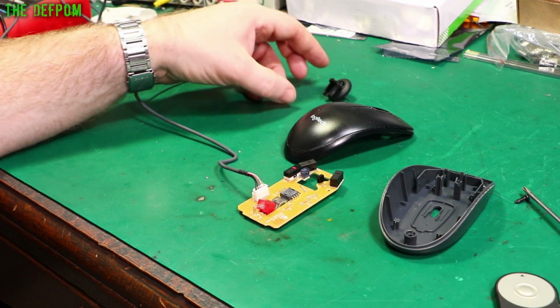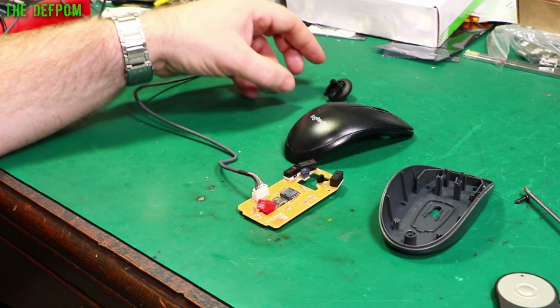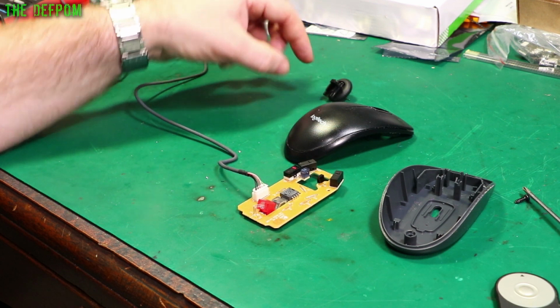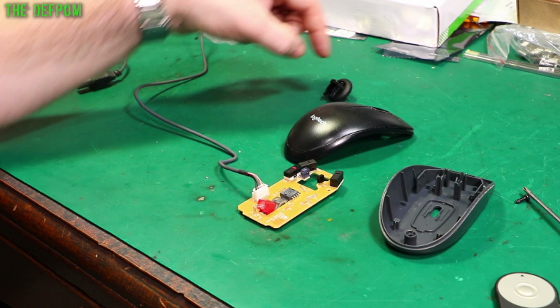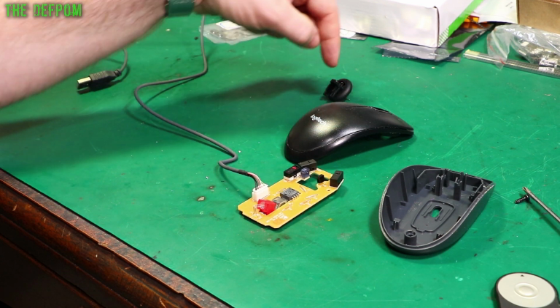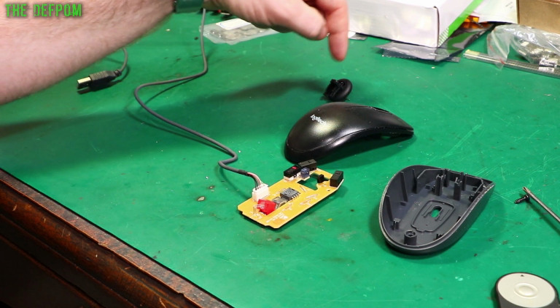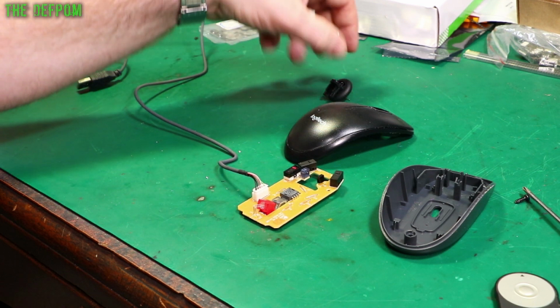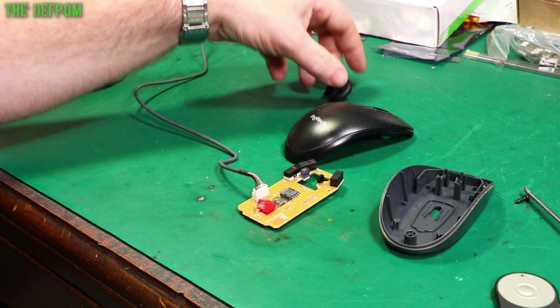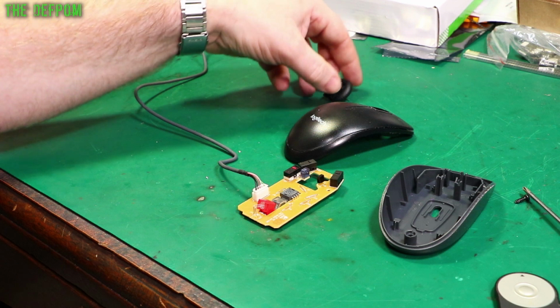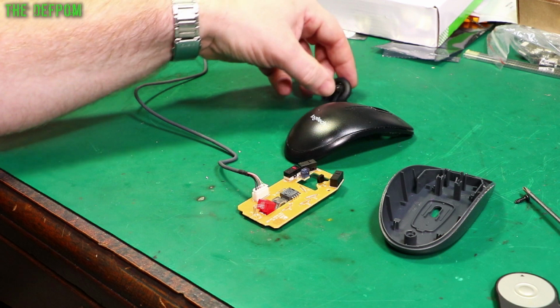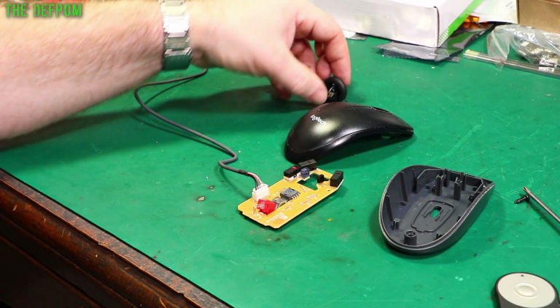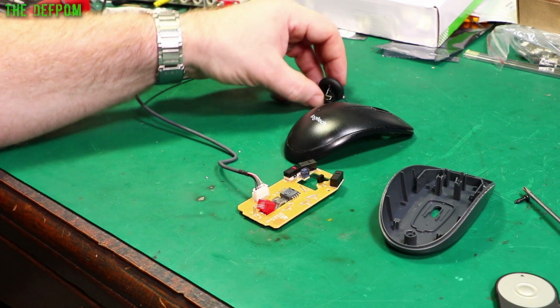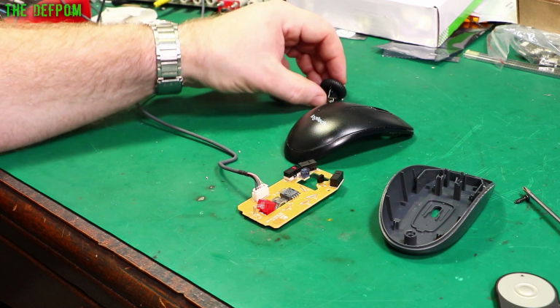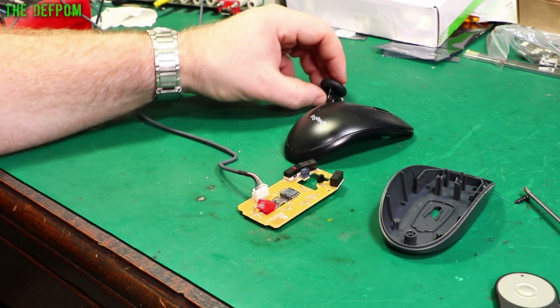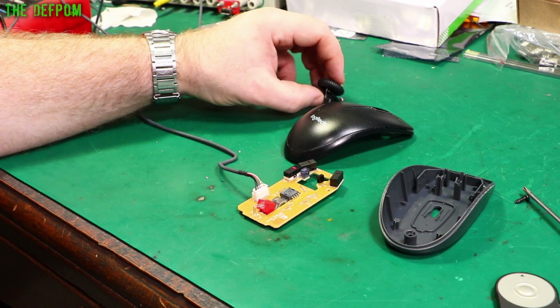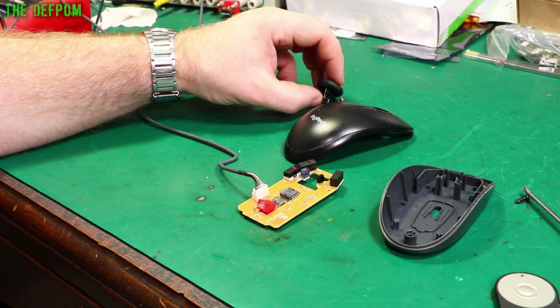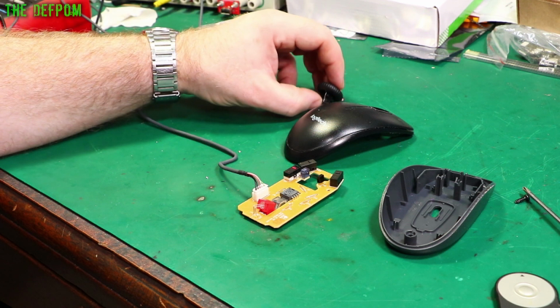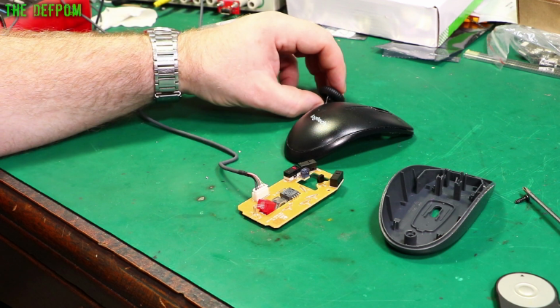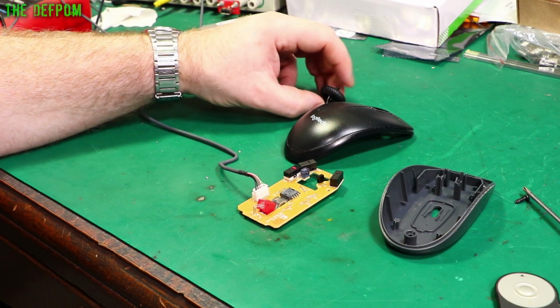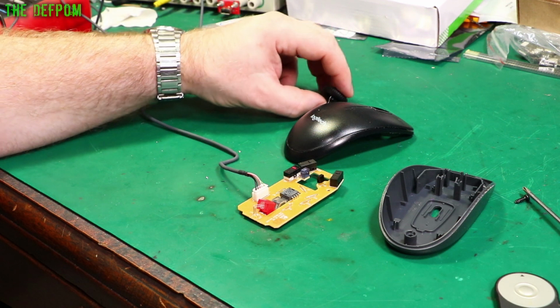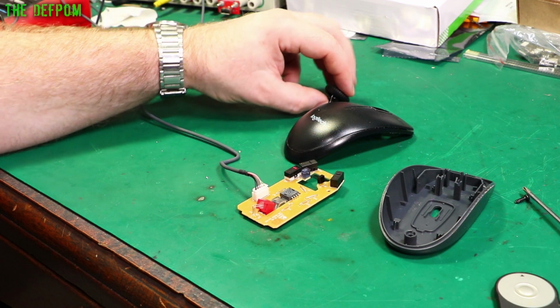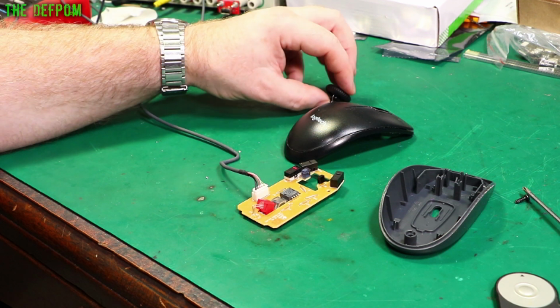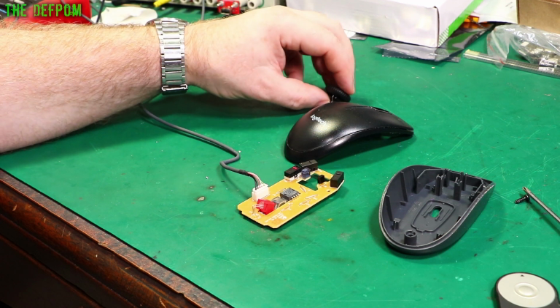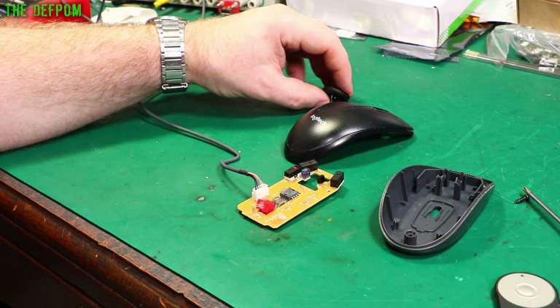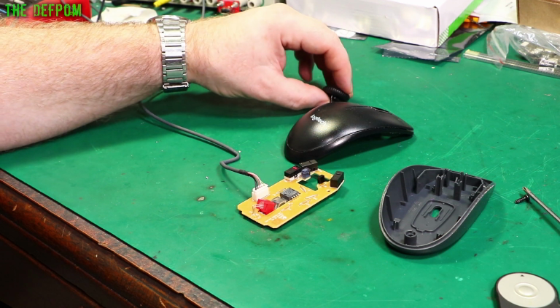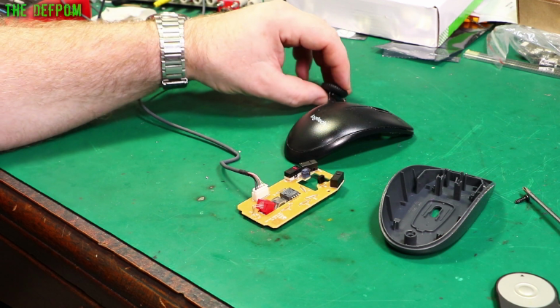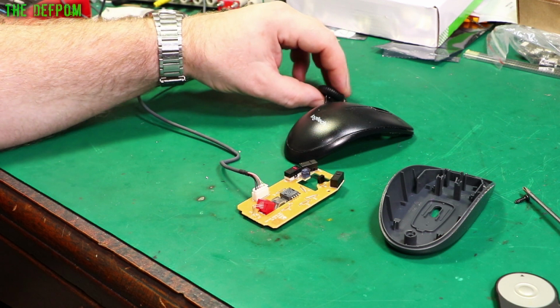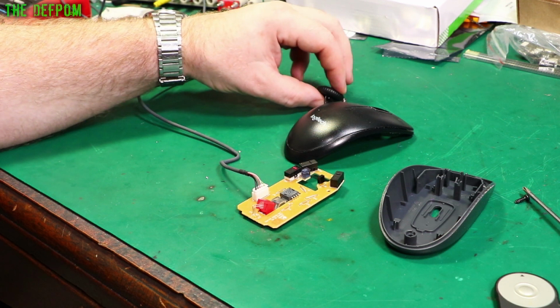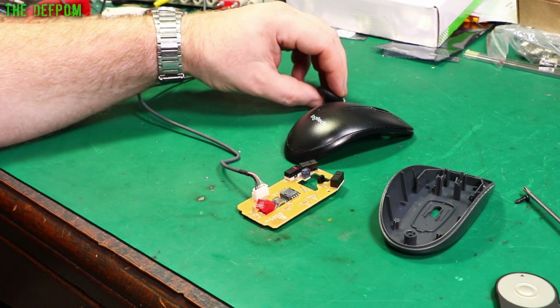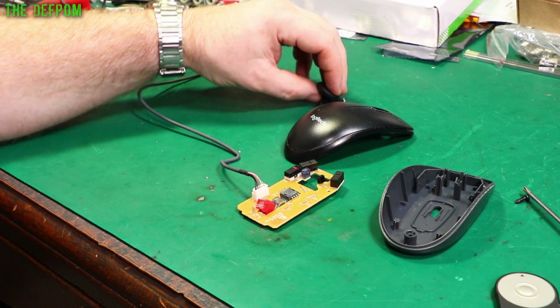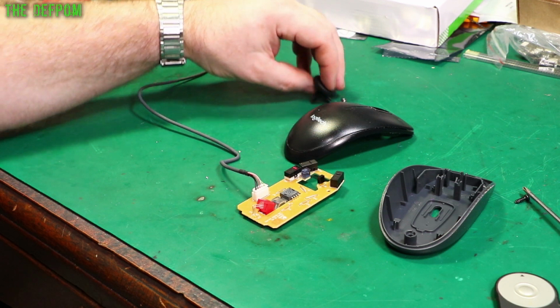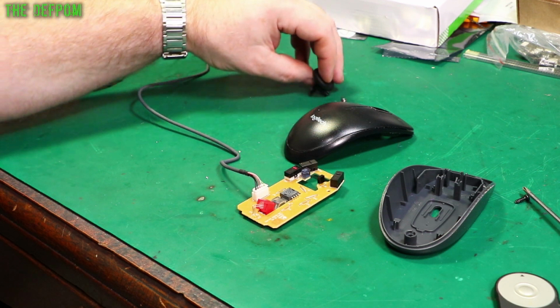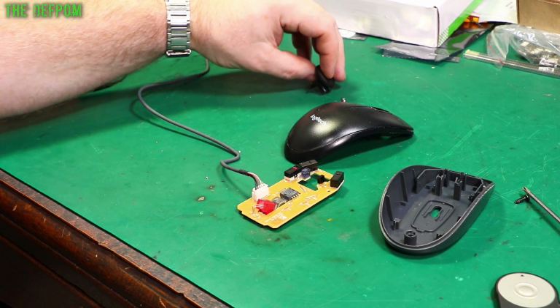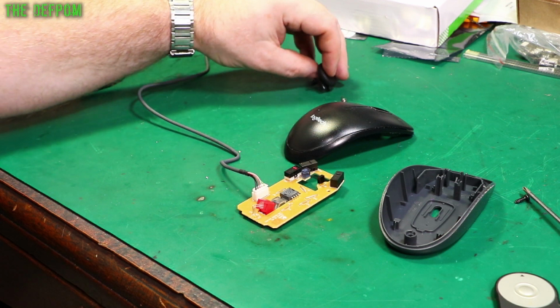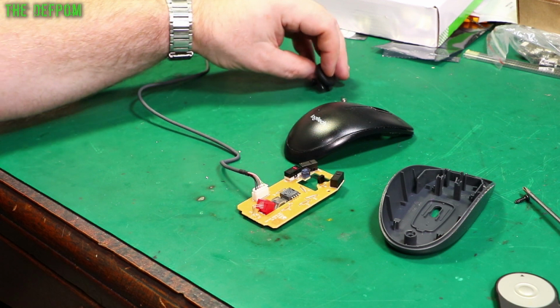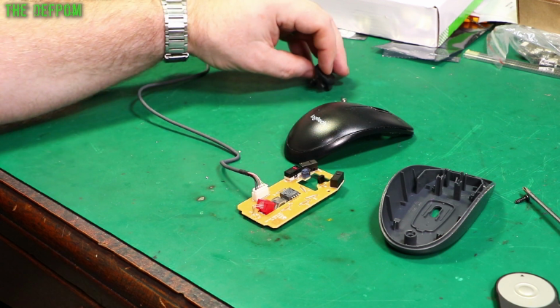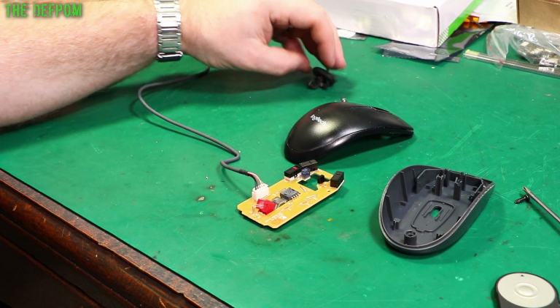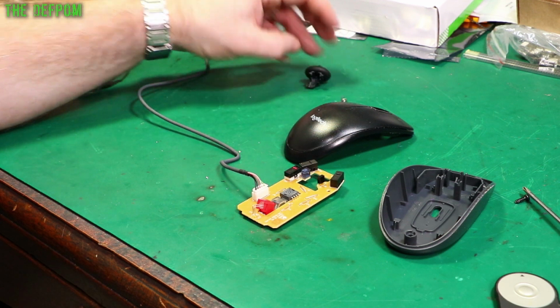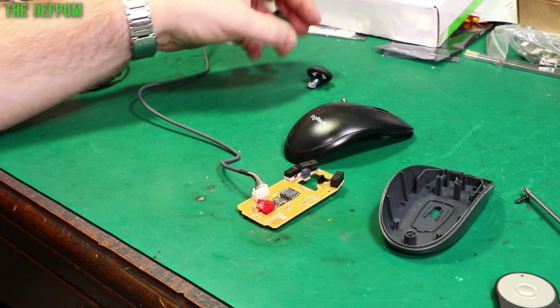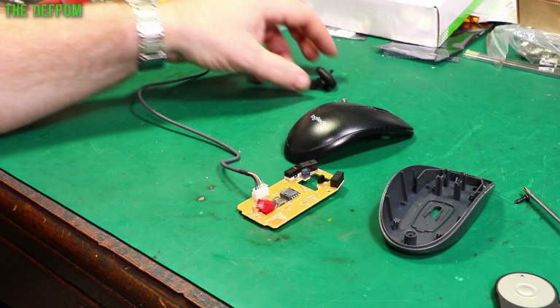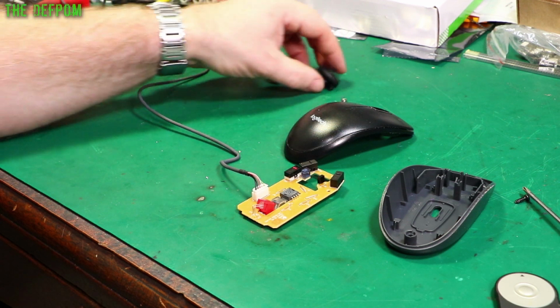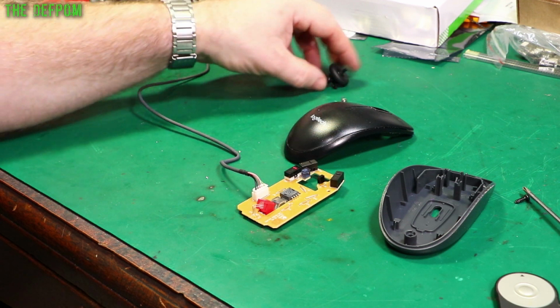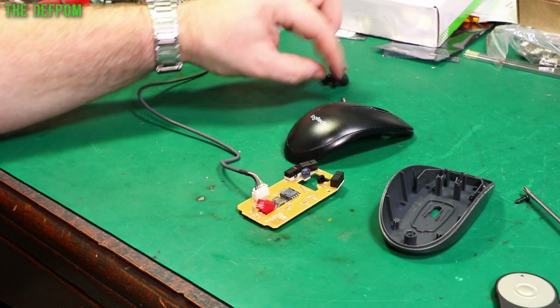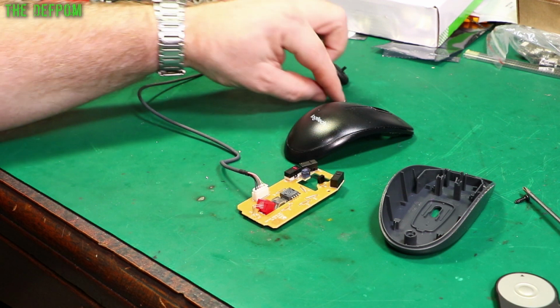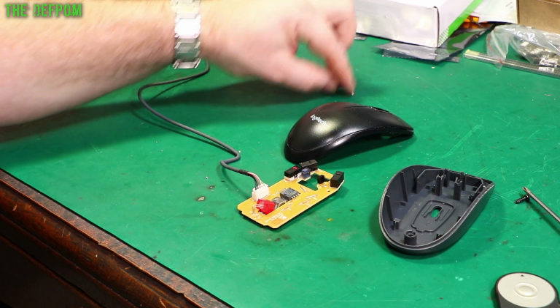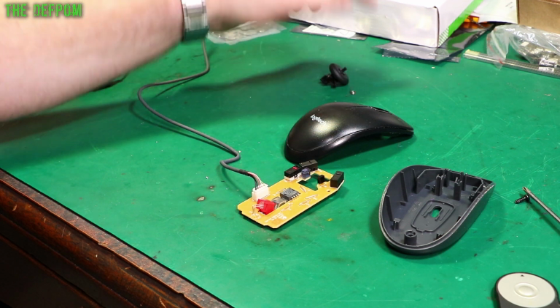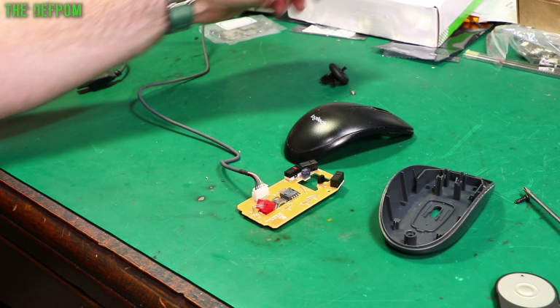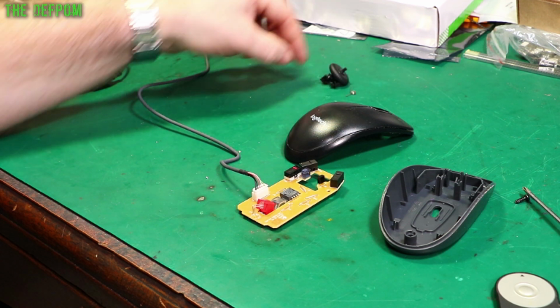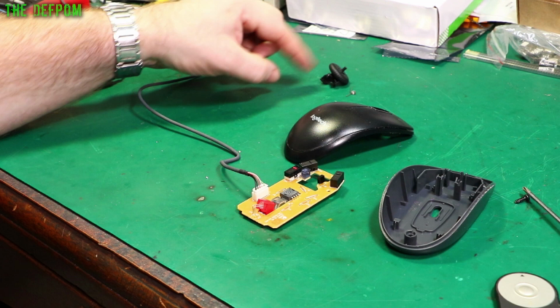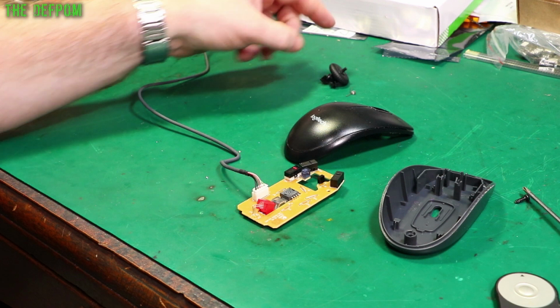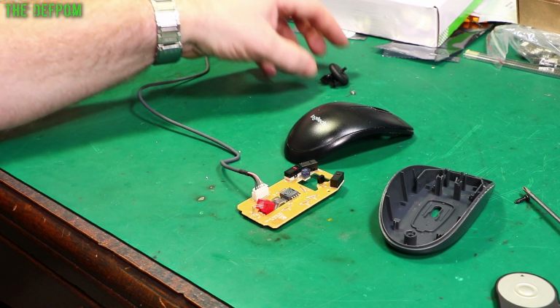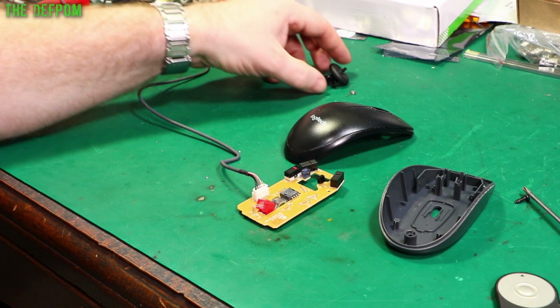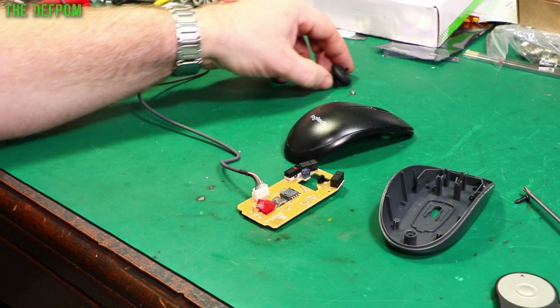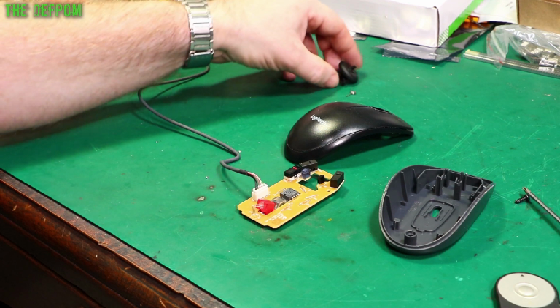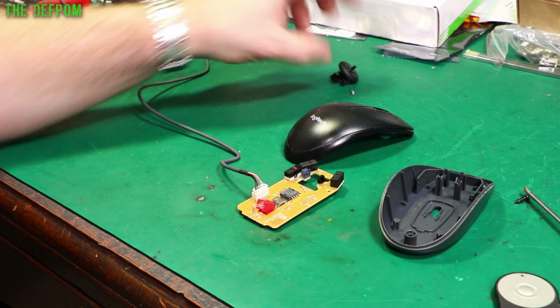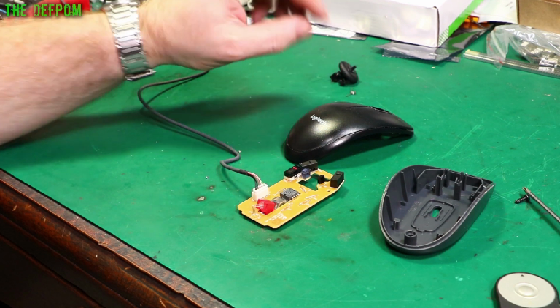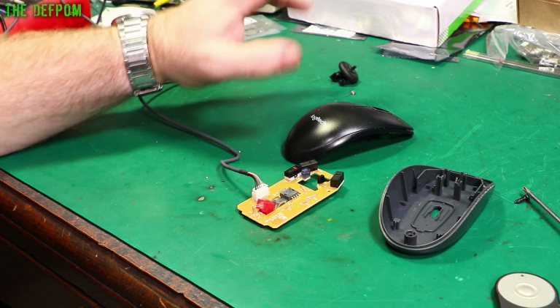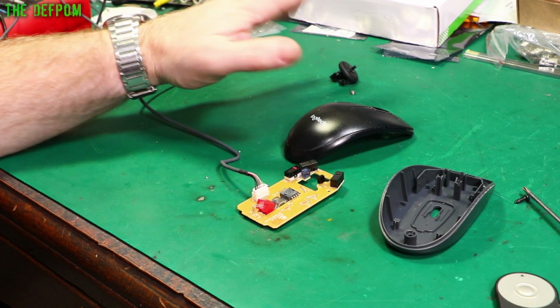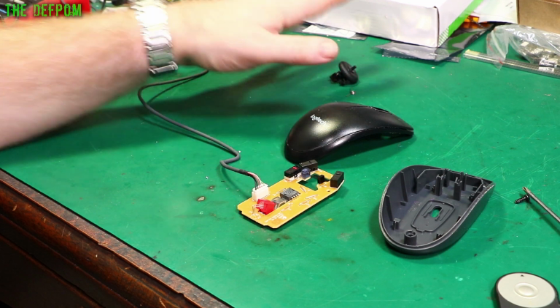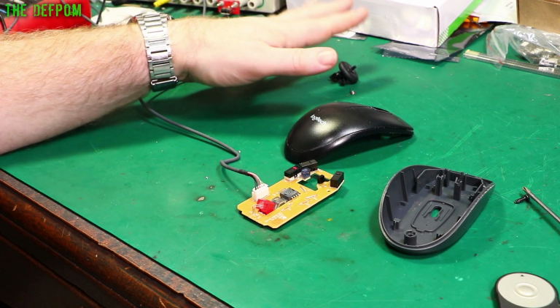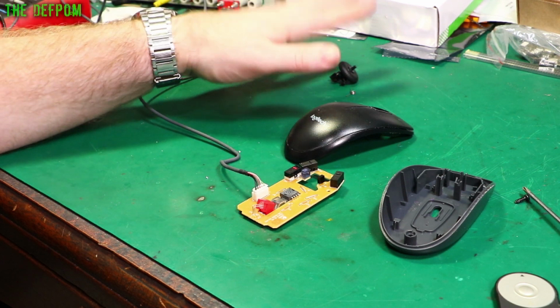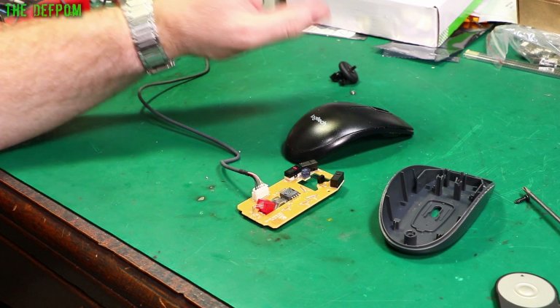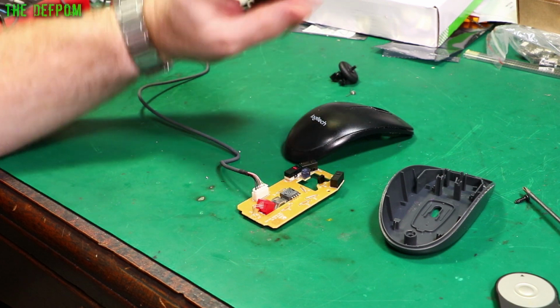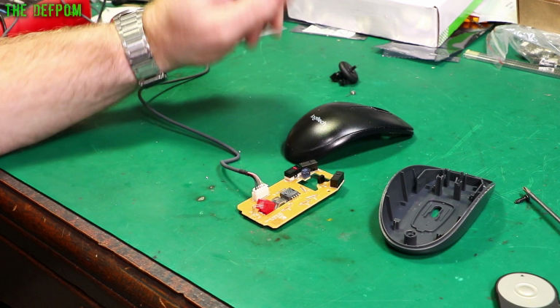It's got the little indent thing here for the detents when you scroll it. The spring part was easy but the other part was not so much. Anyway, that's figured out.